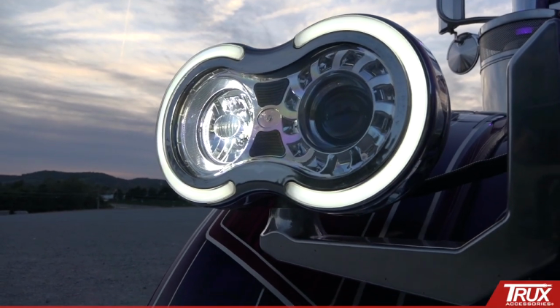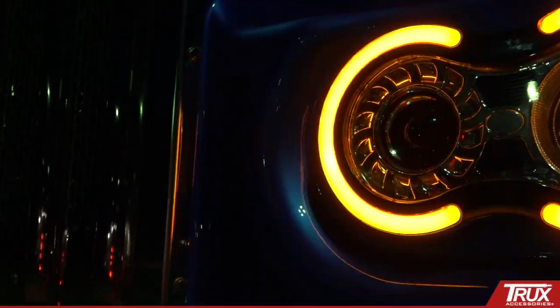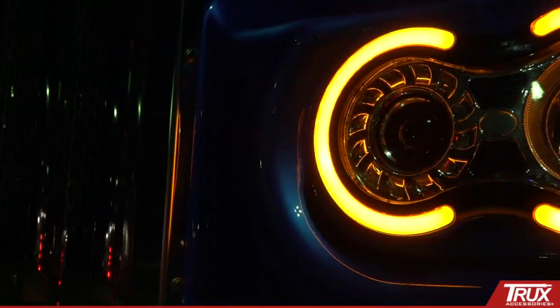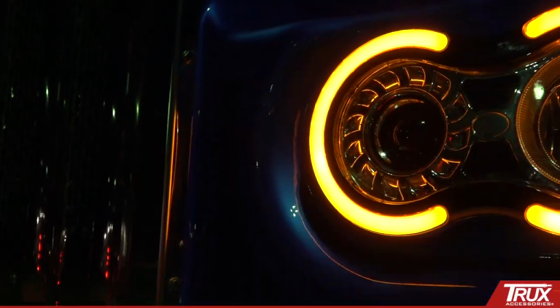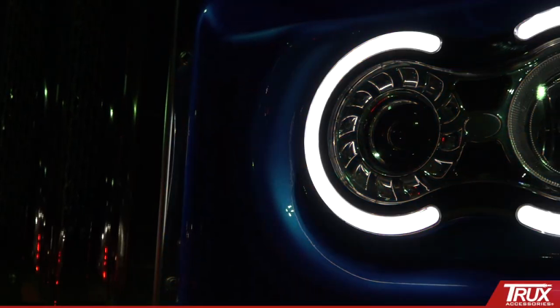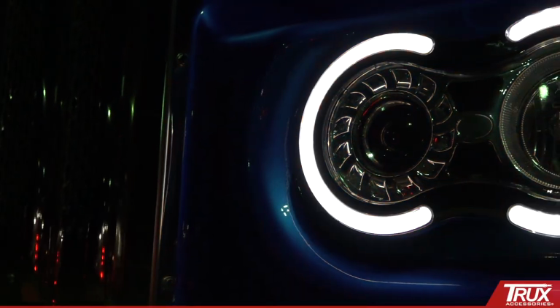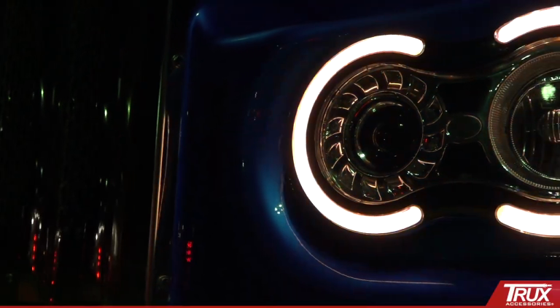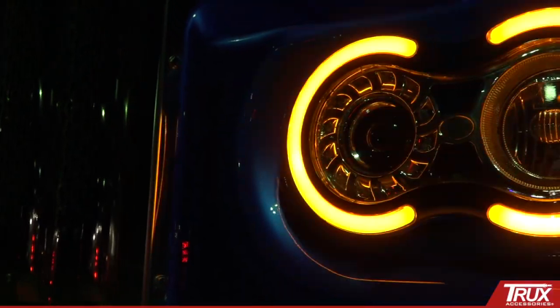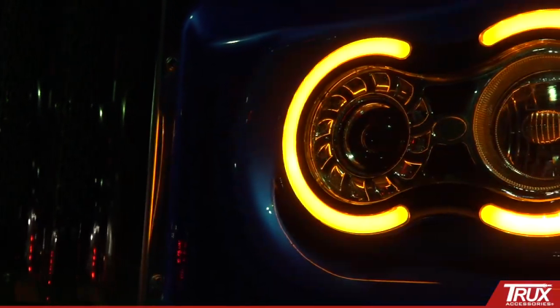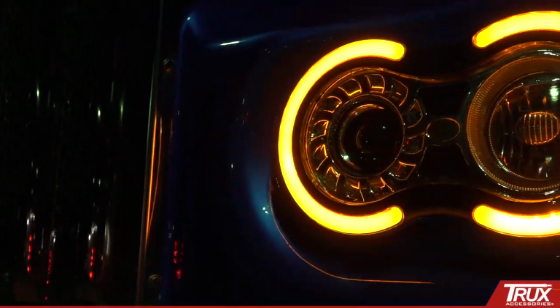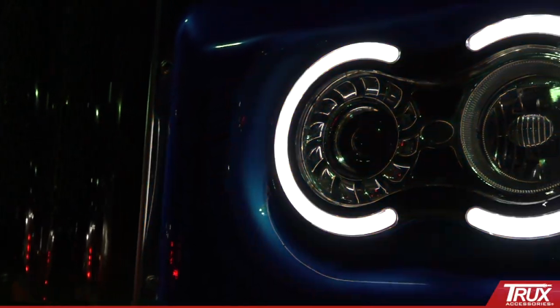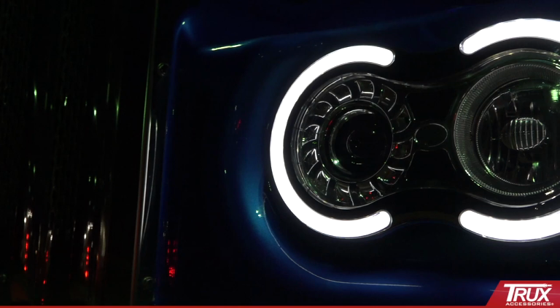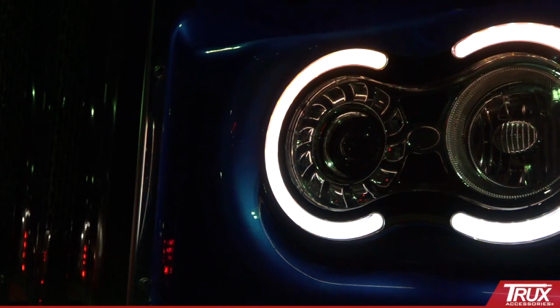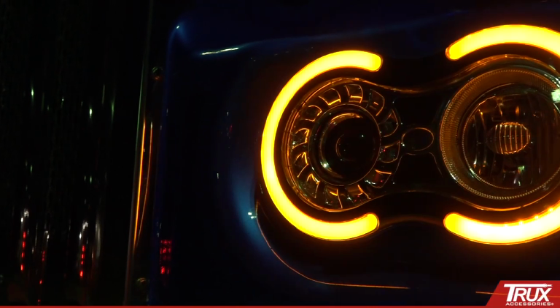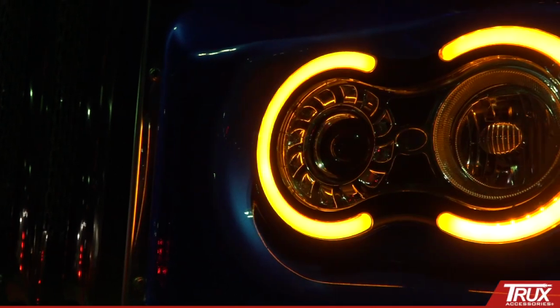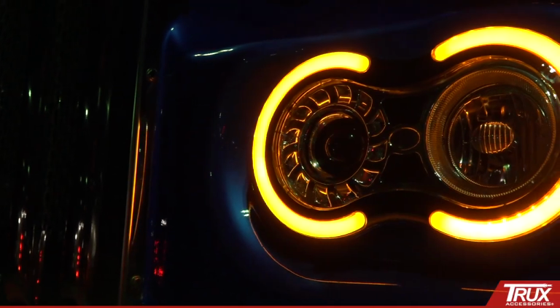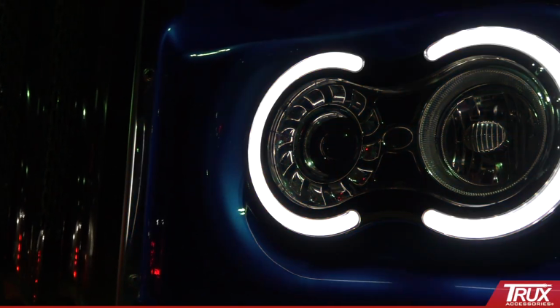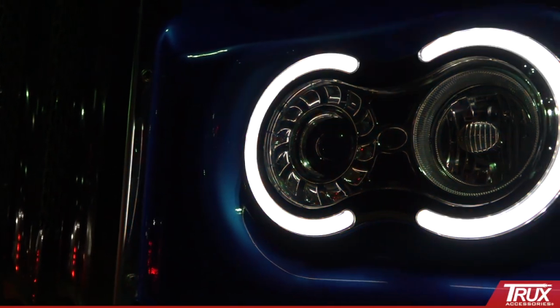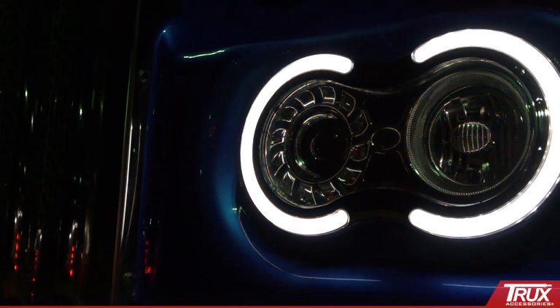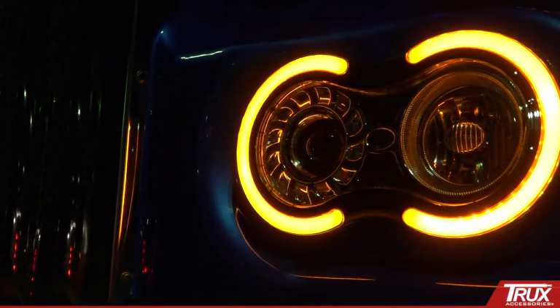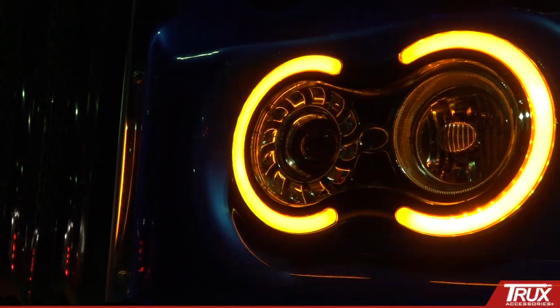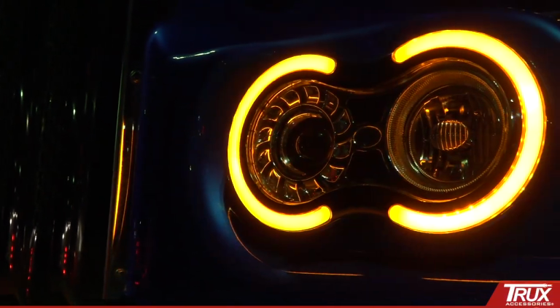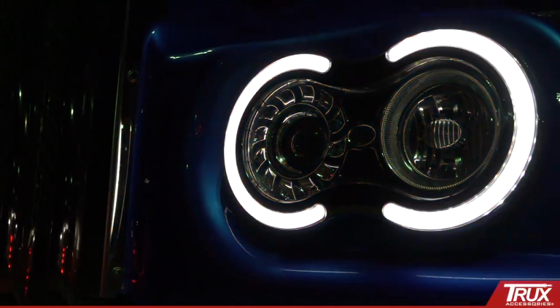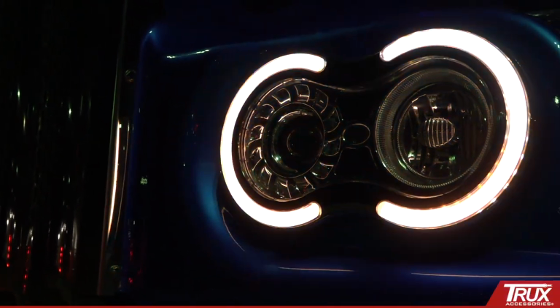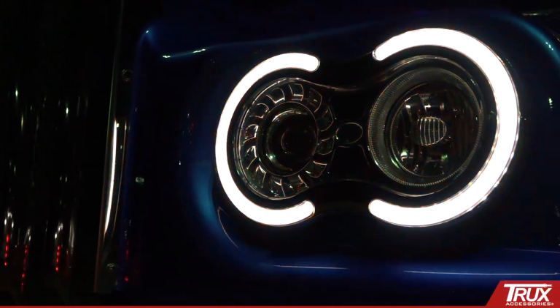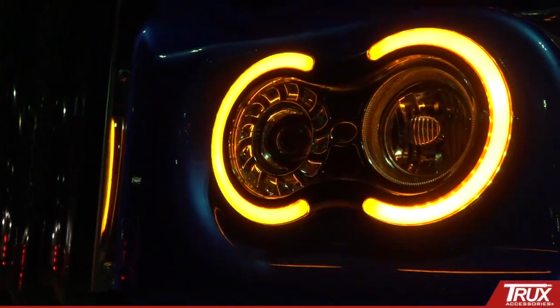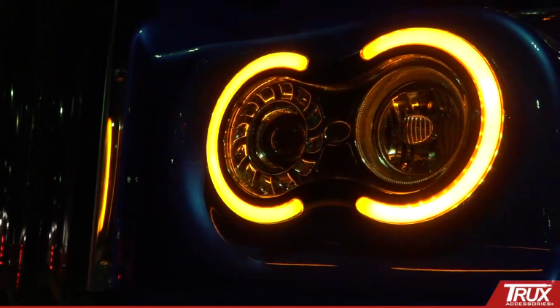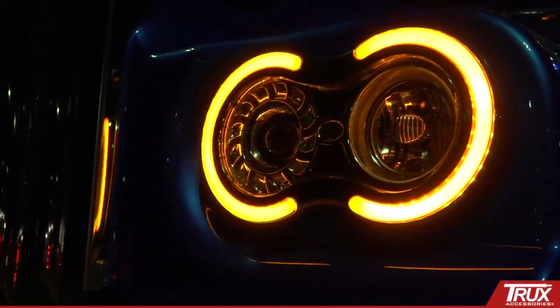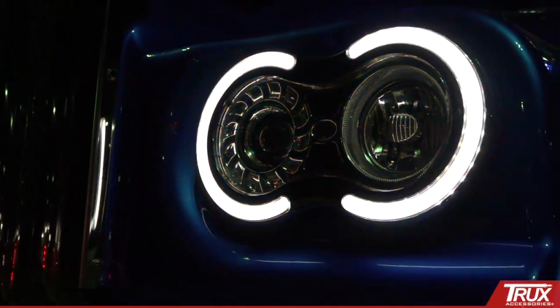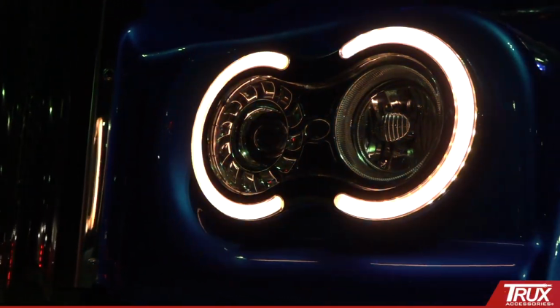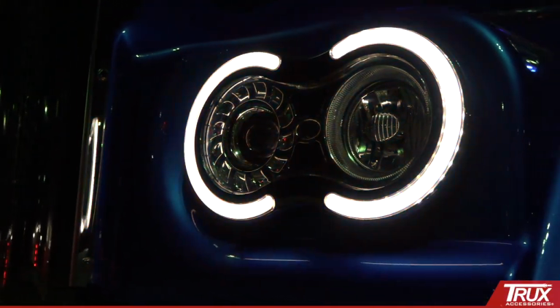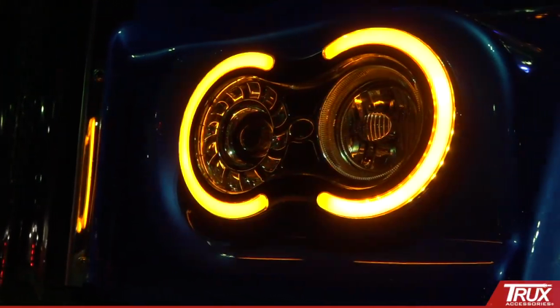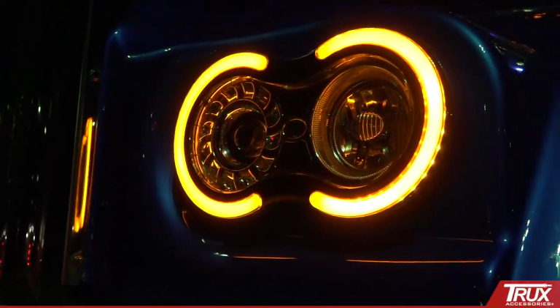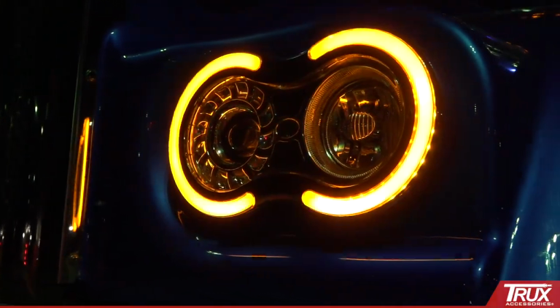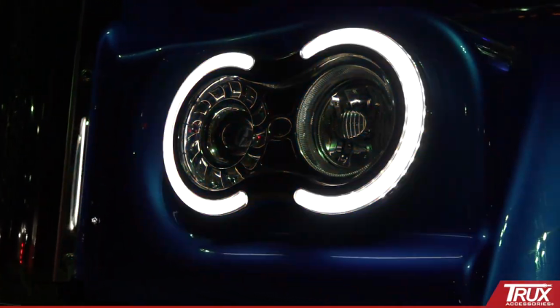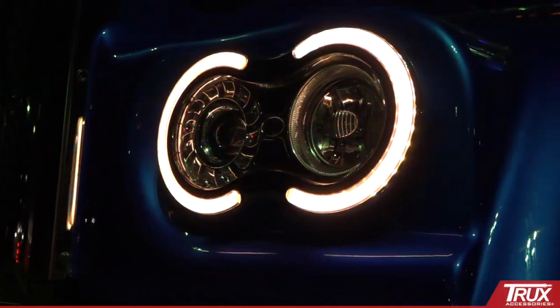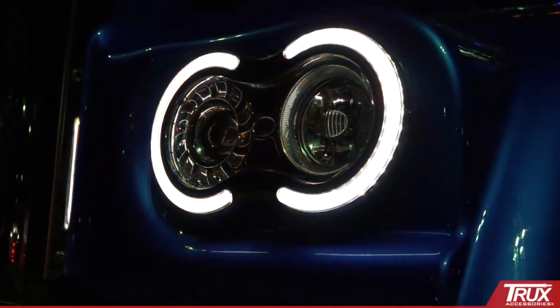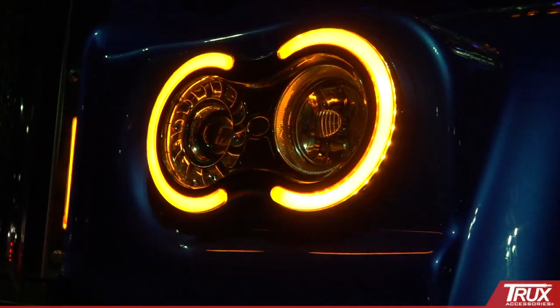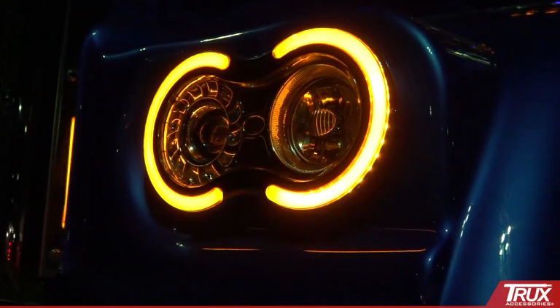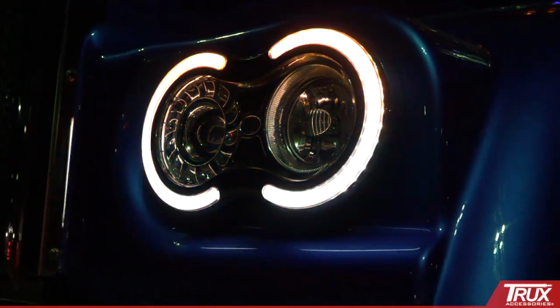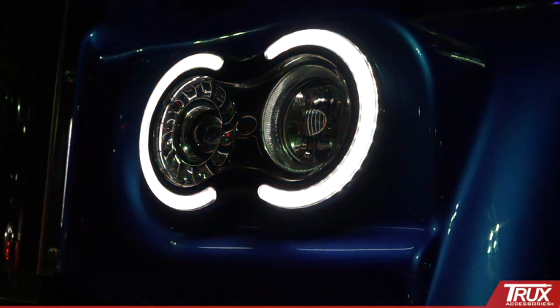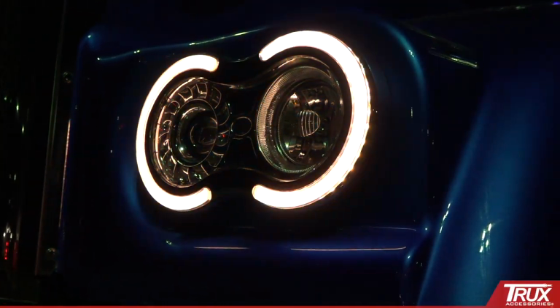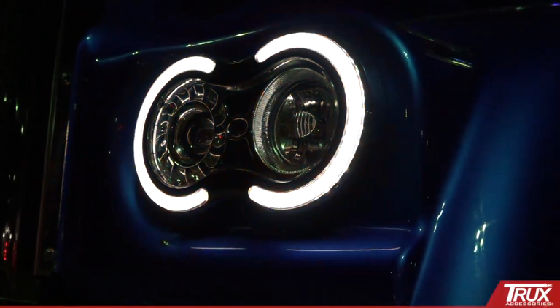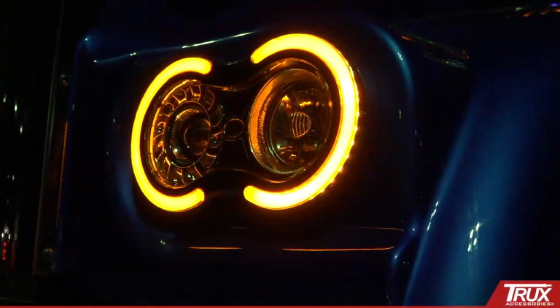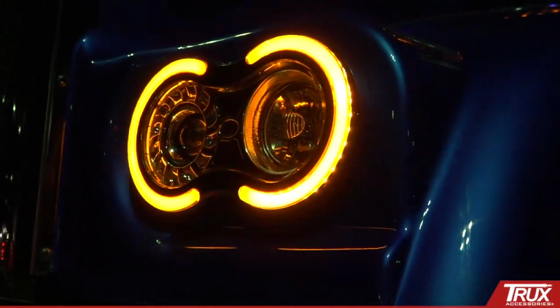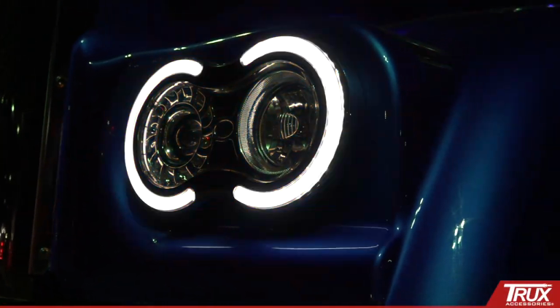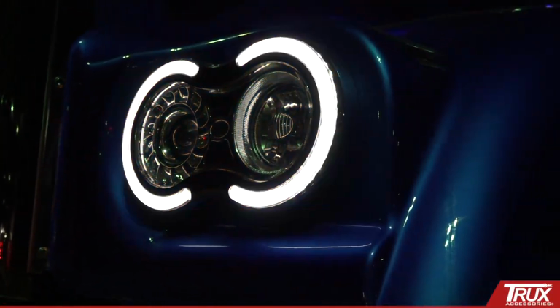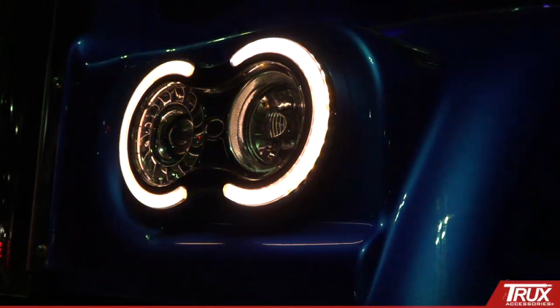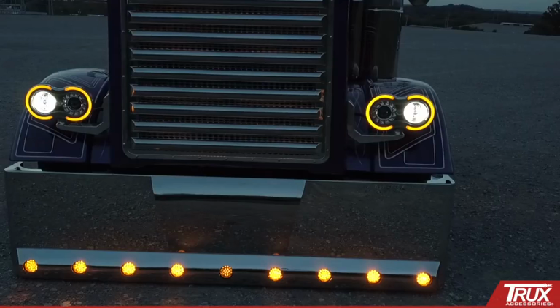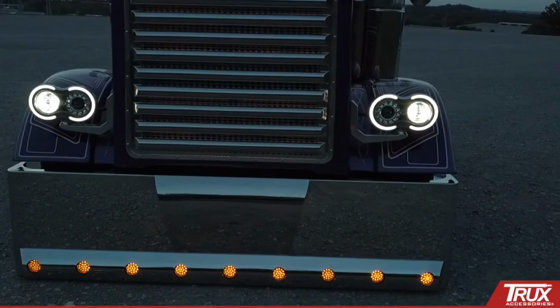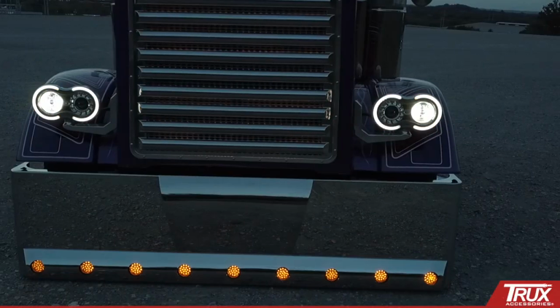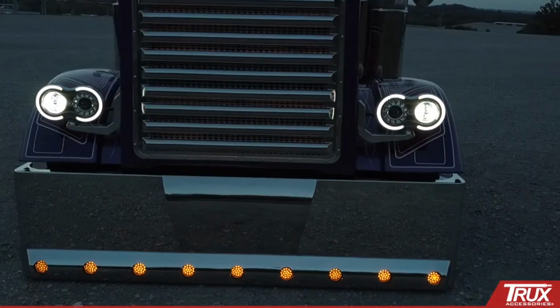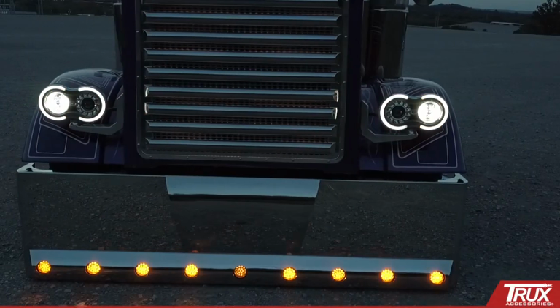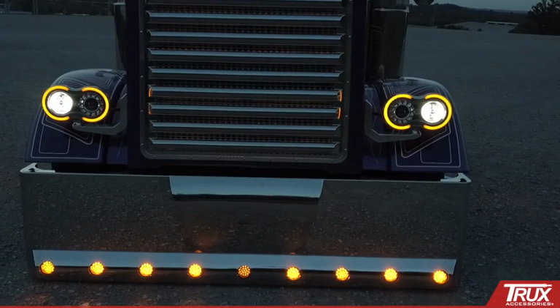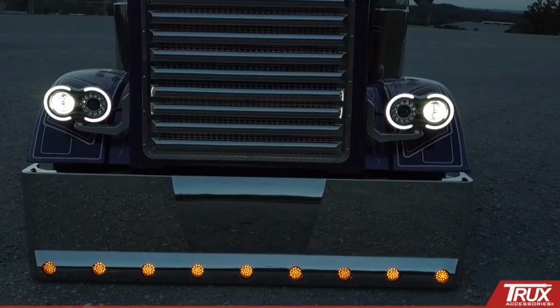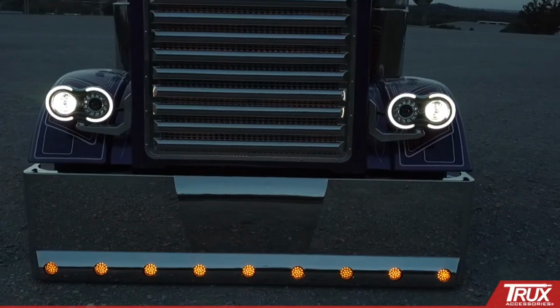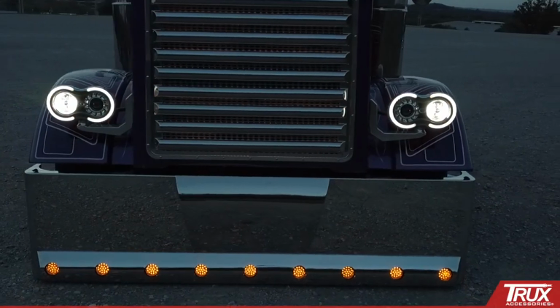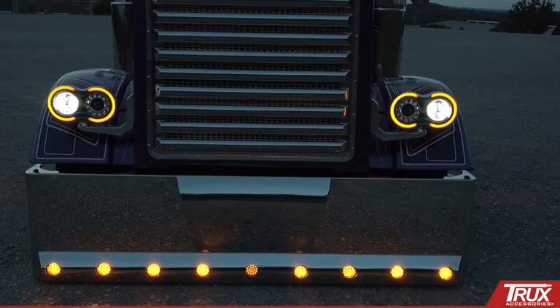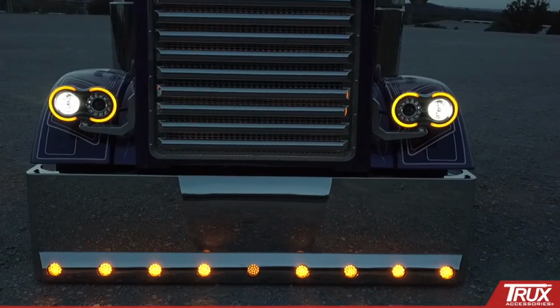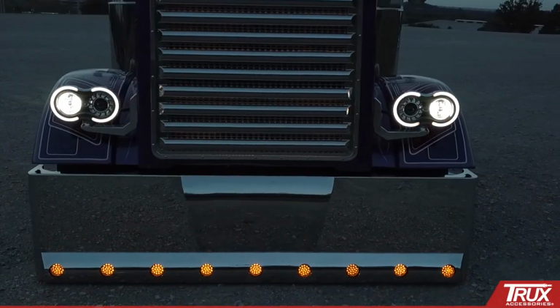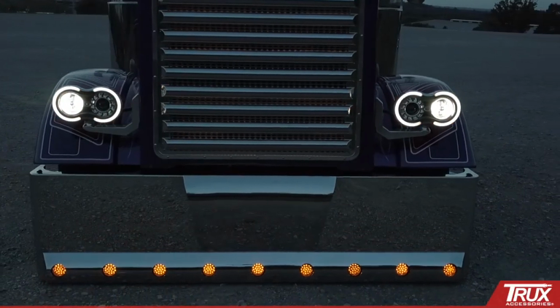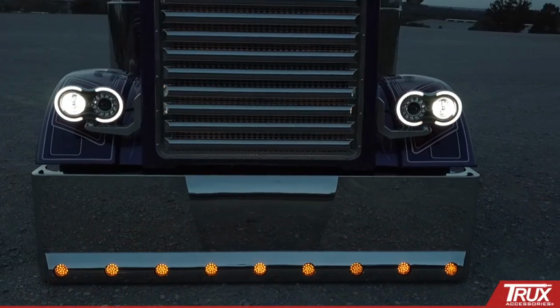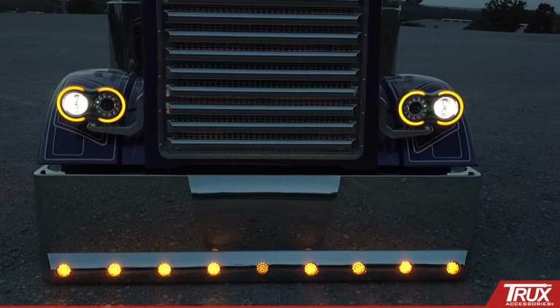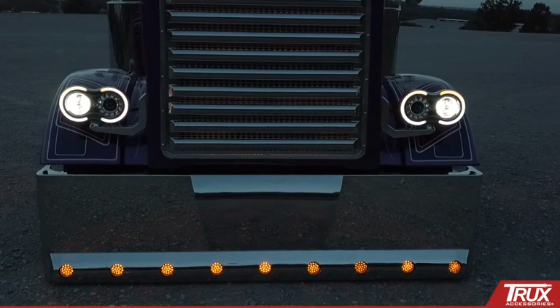Trucks Retro Headlights integrate the high beam, low beam, and turn signal using dual halo accents — all into one stunning and innovative headlight assembly.